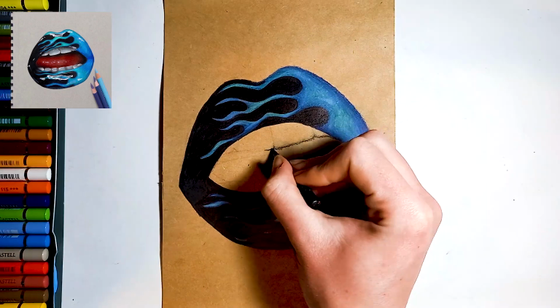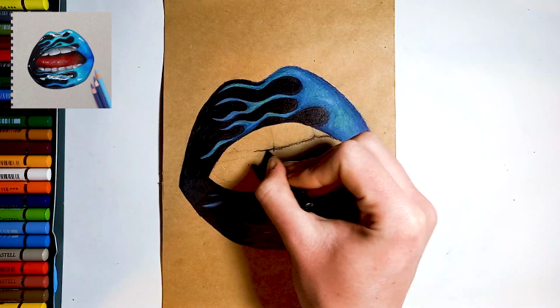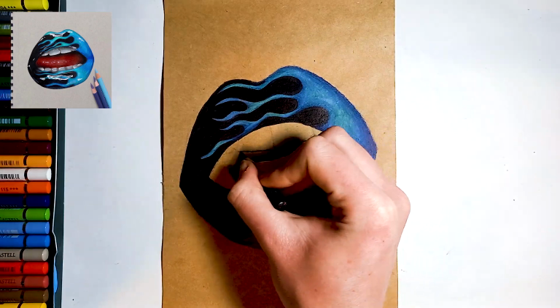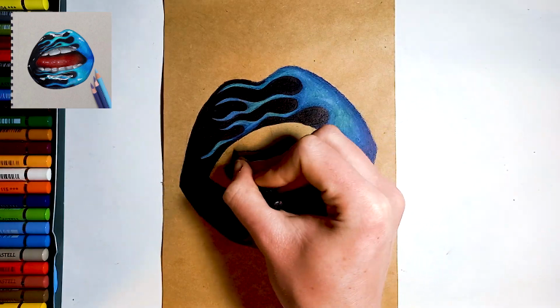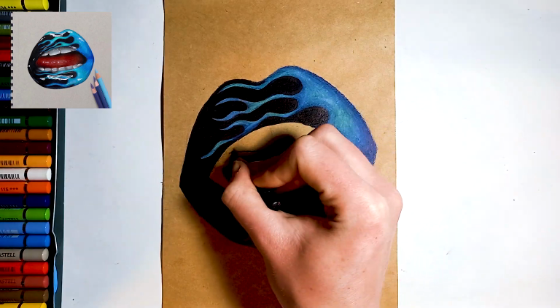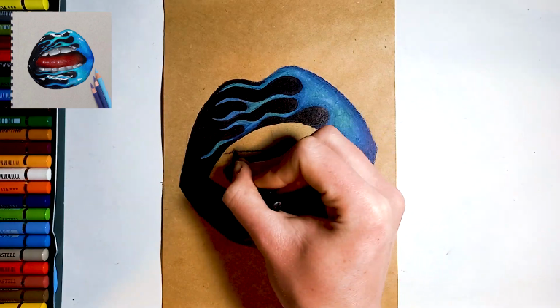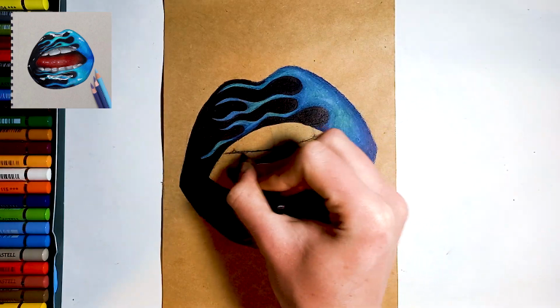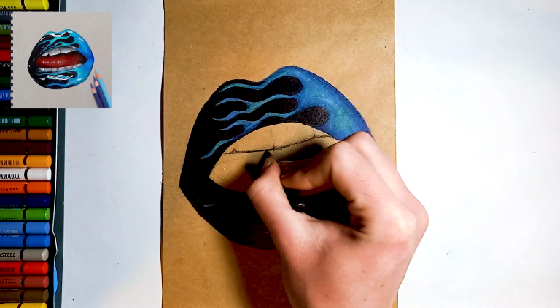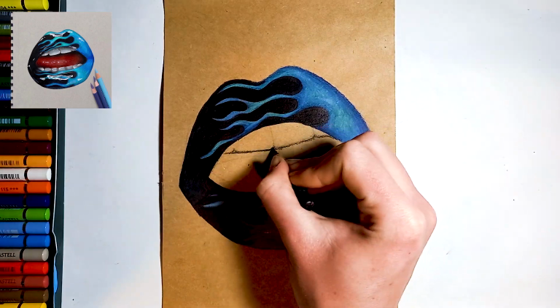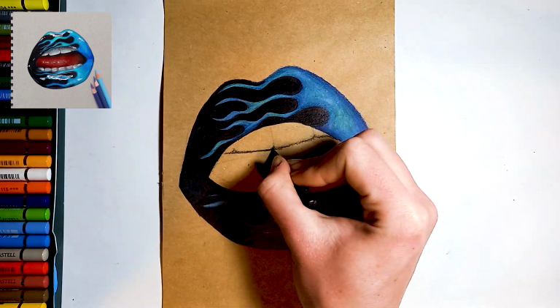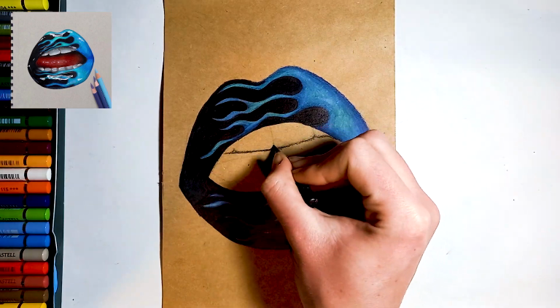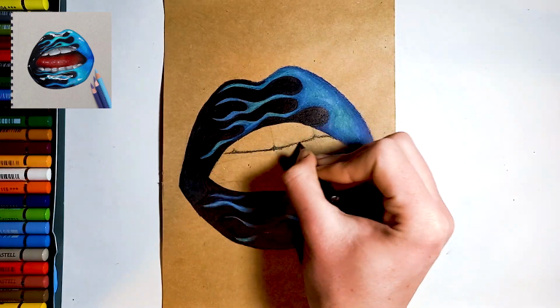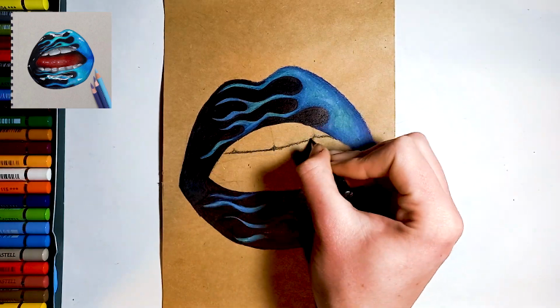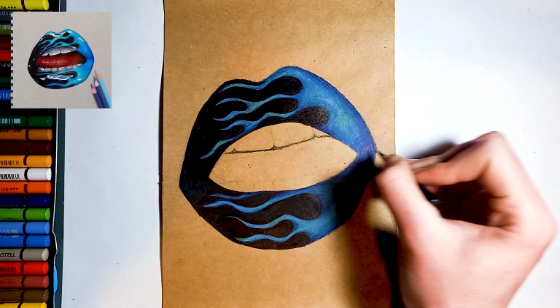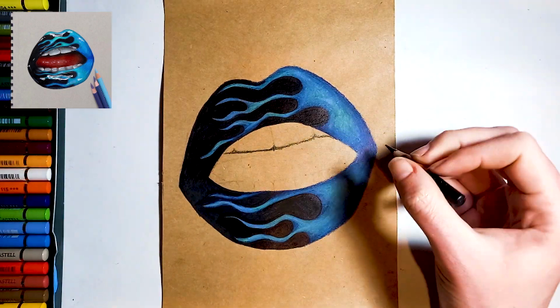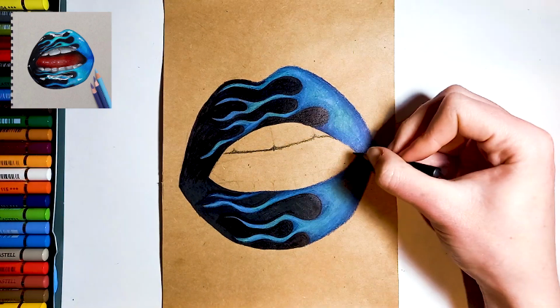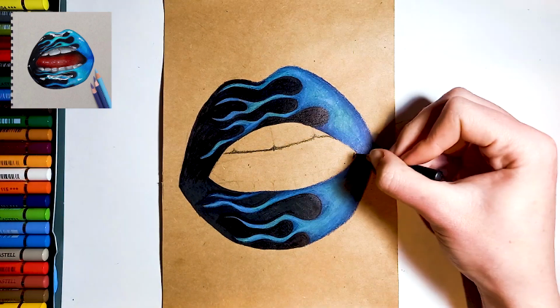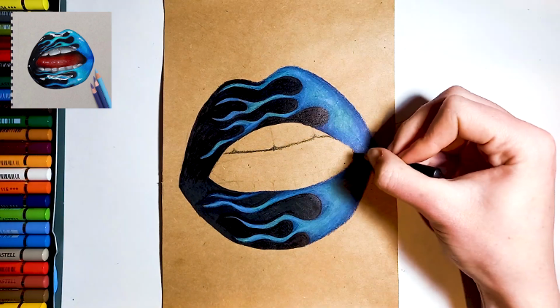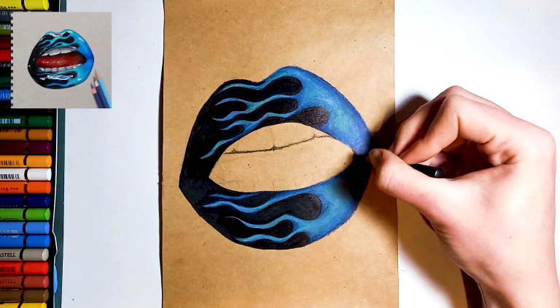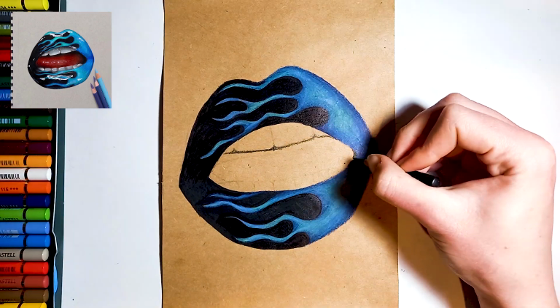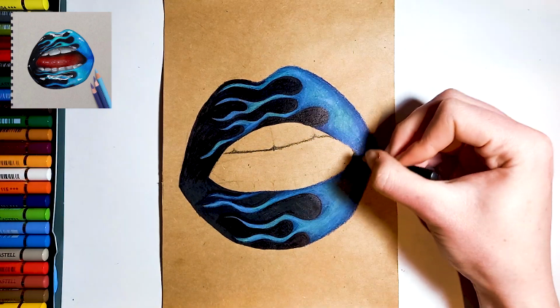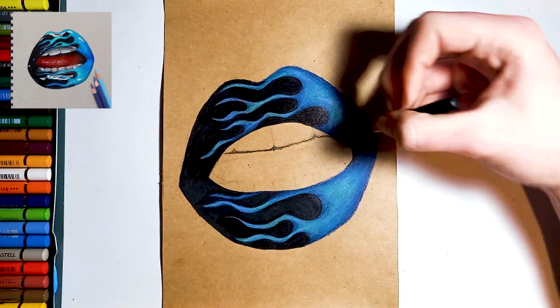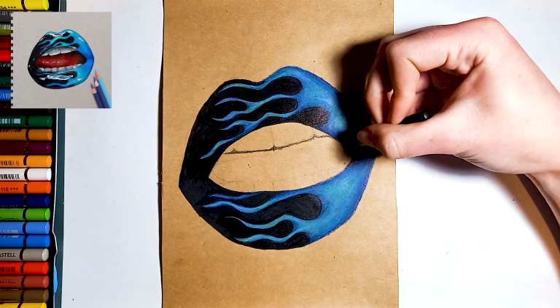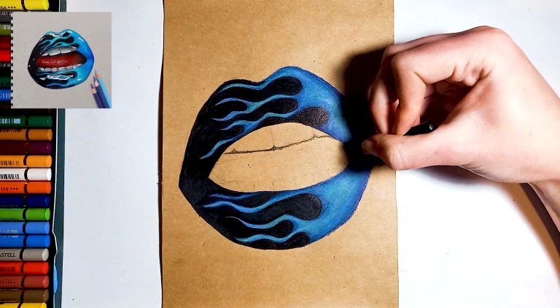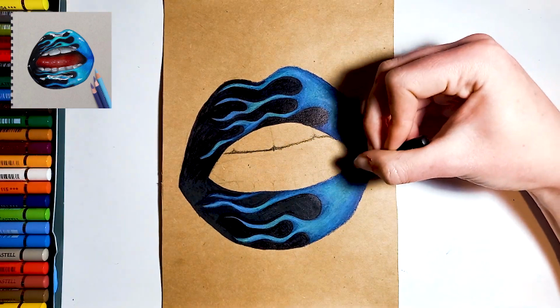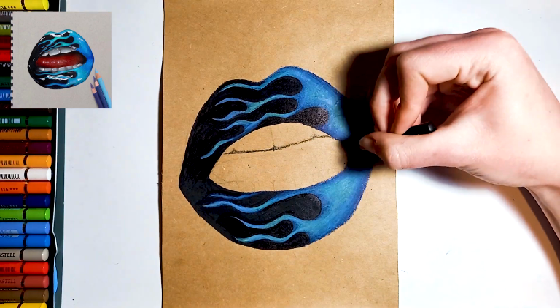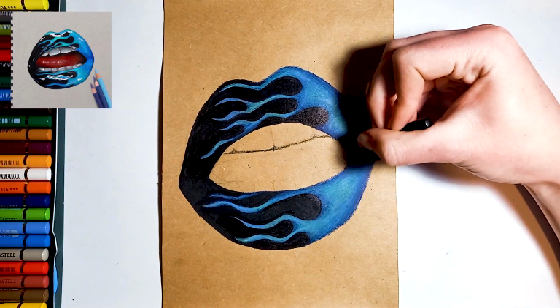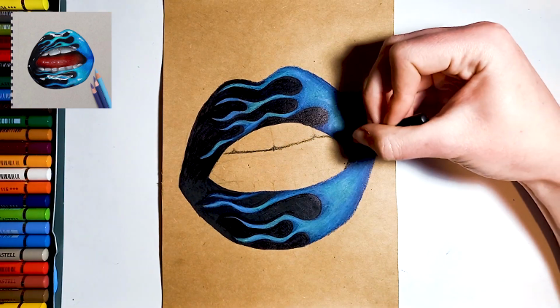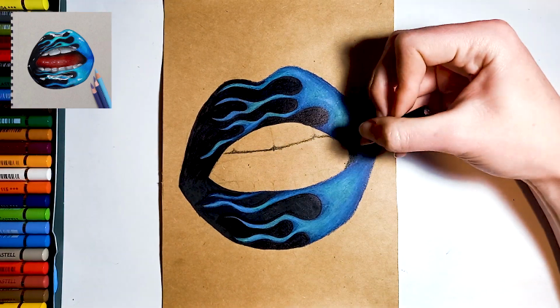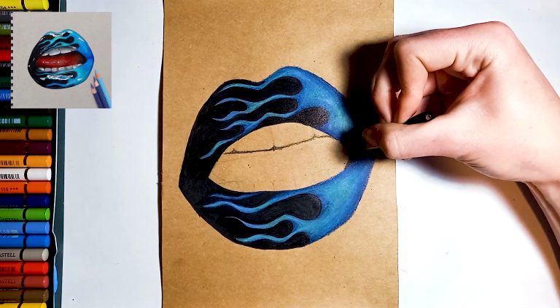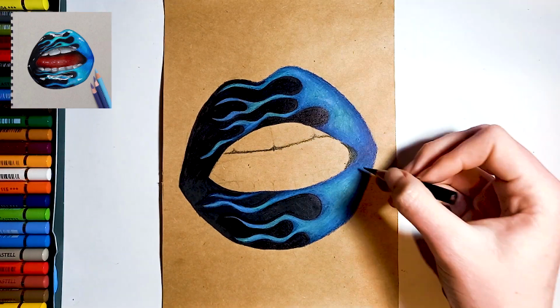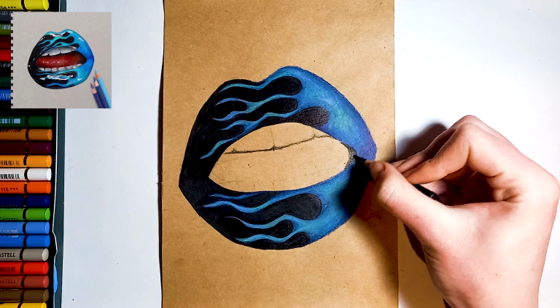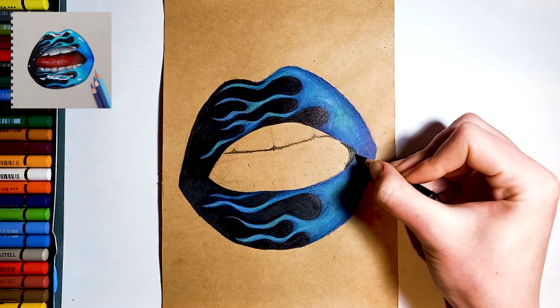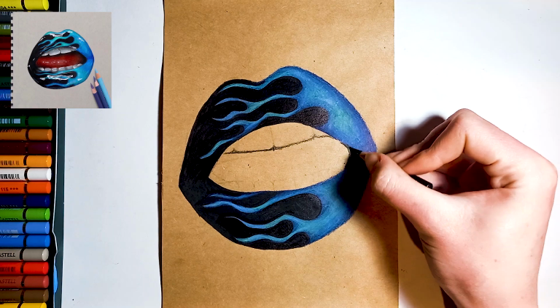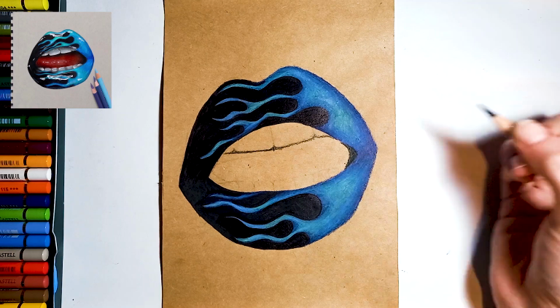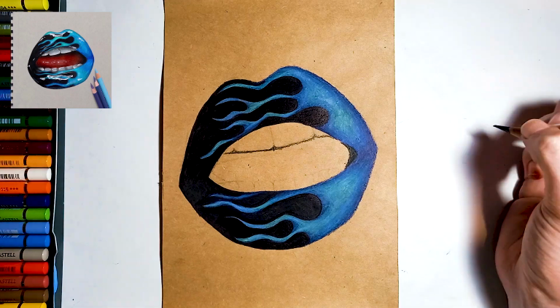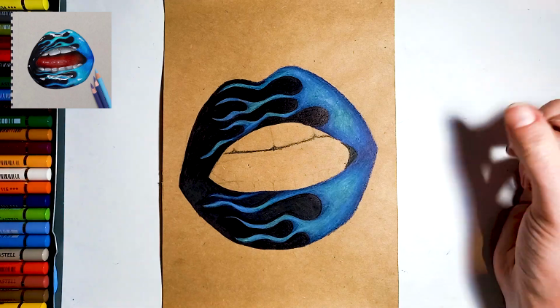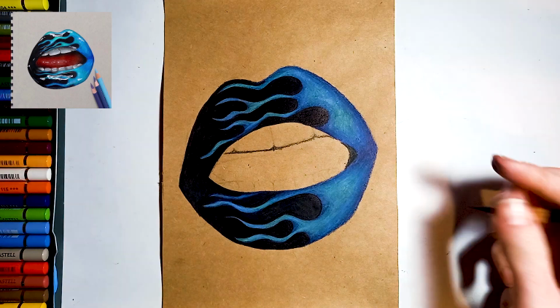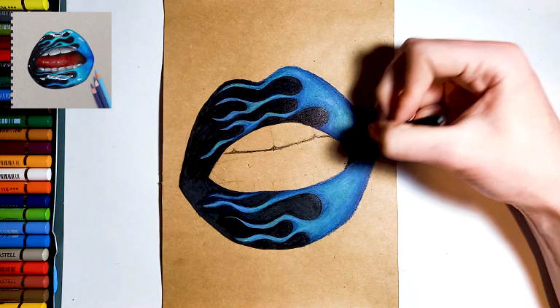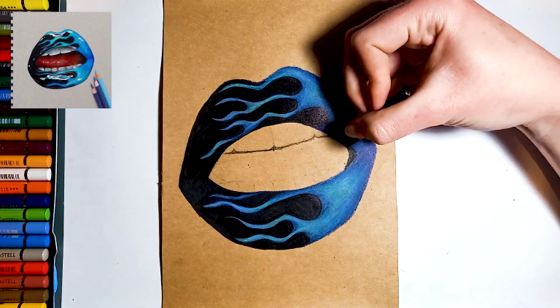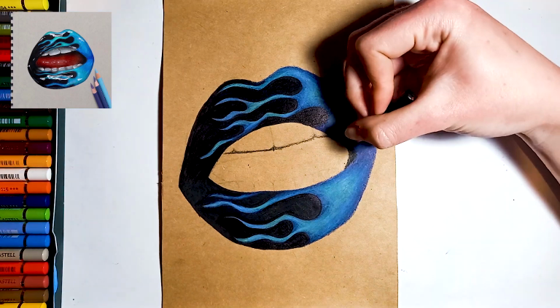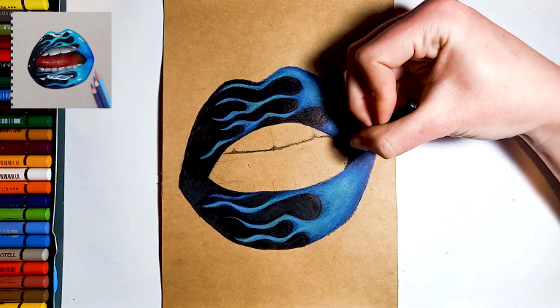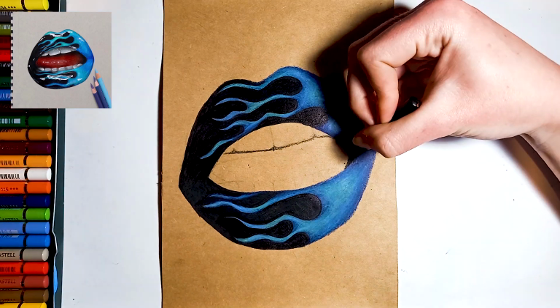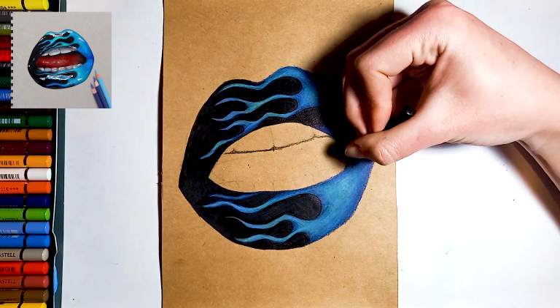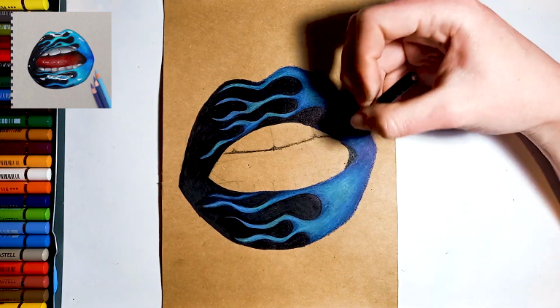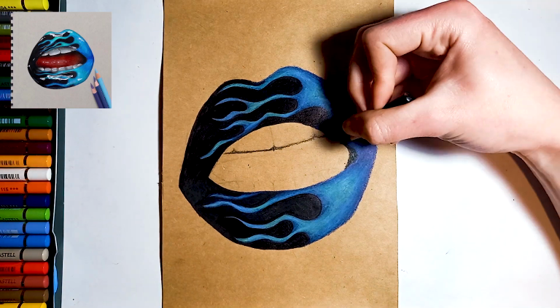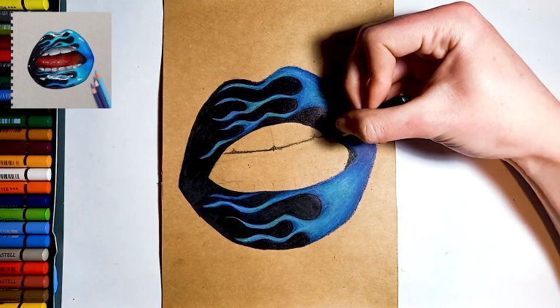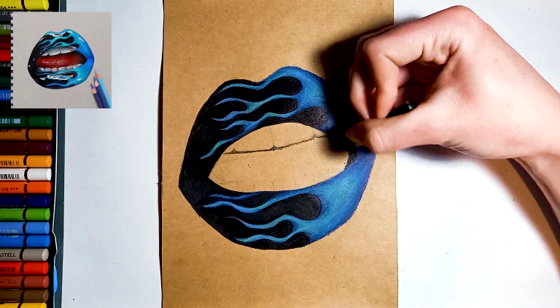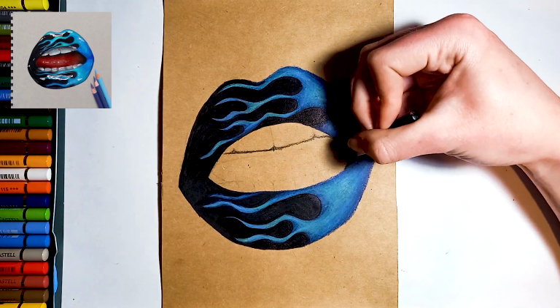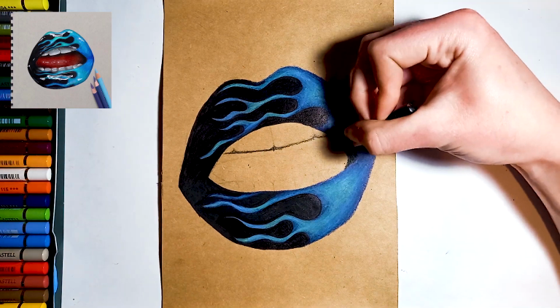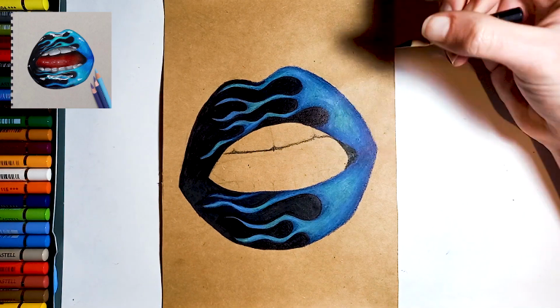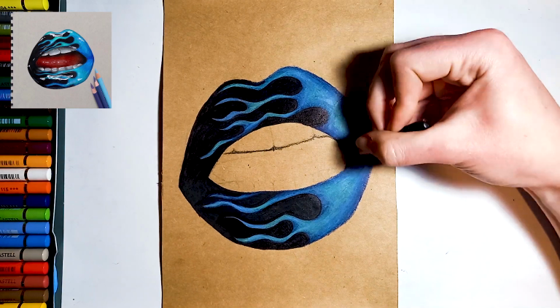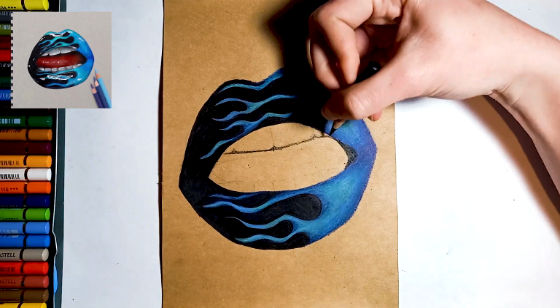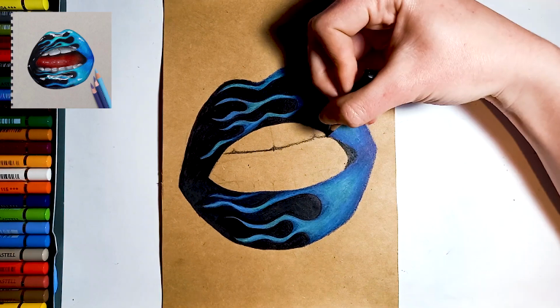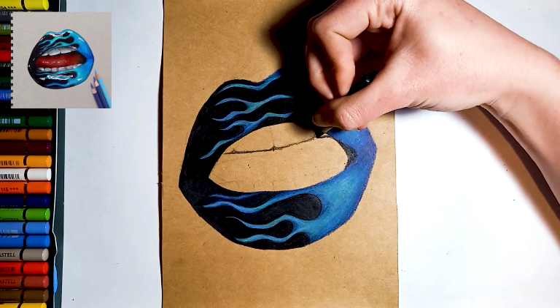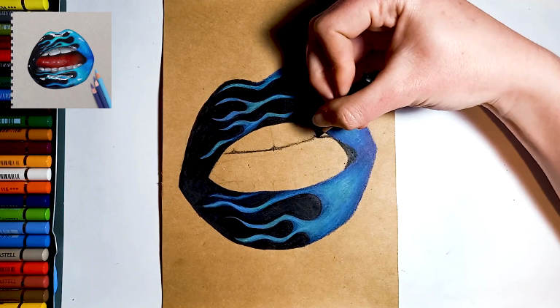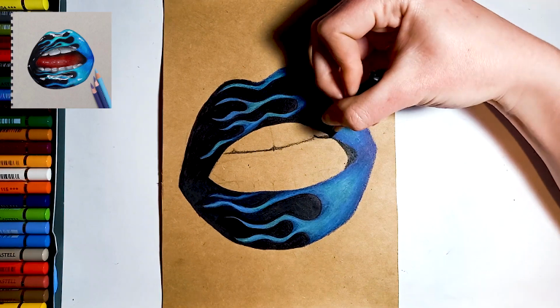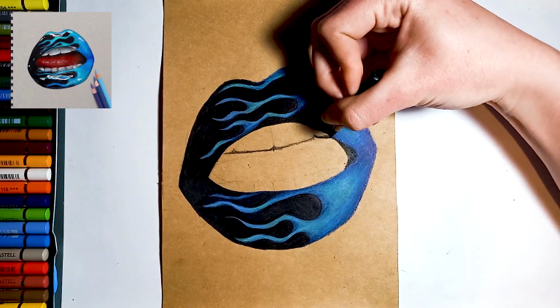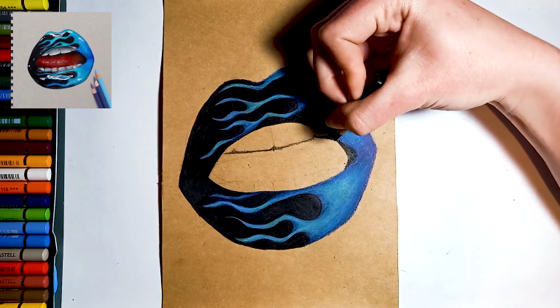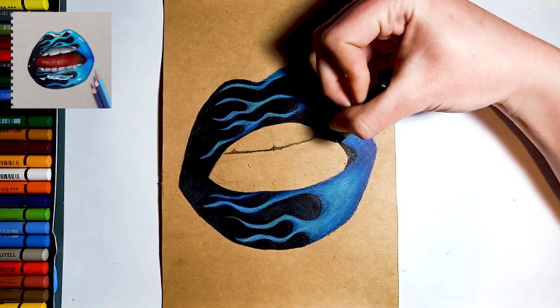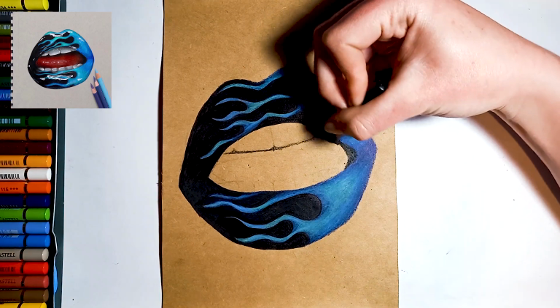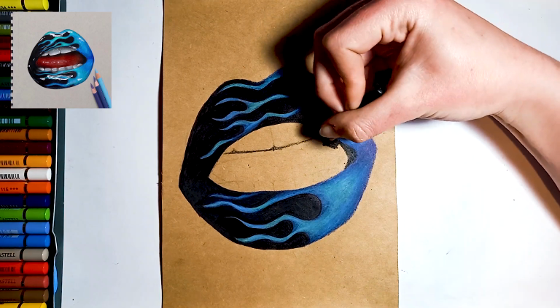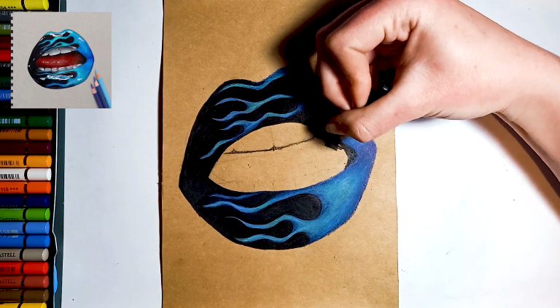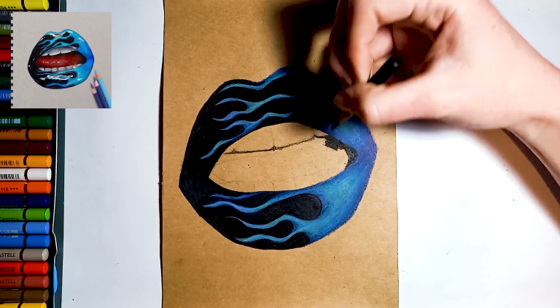Next, starting with the inside of the mouth, shade in your darkest areas with a black colour pencil. But try not to use too much black around the teeth.